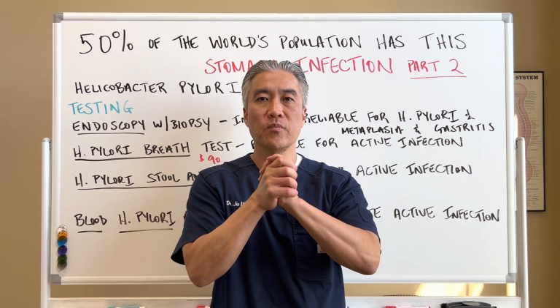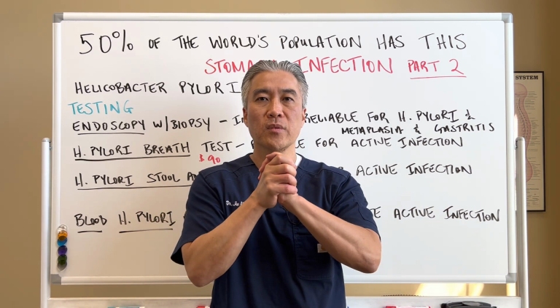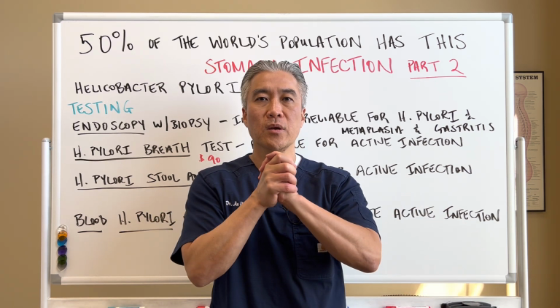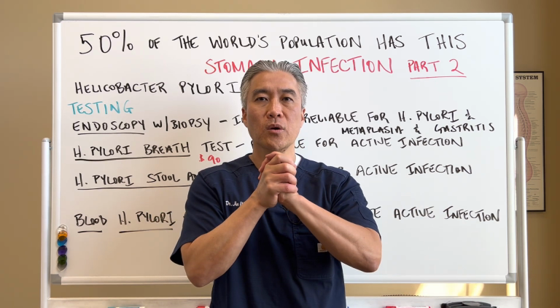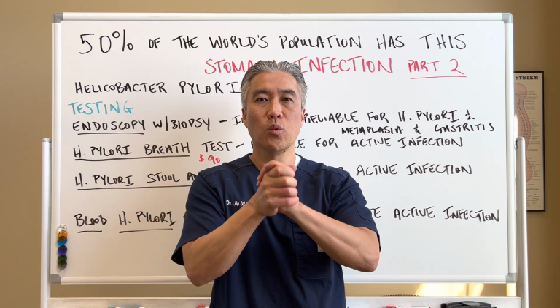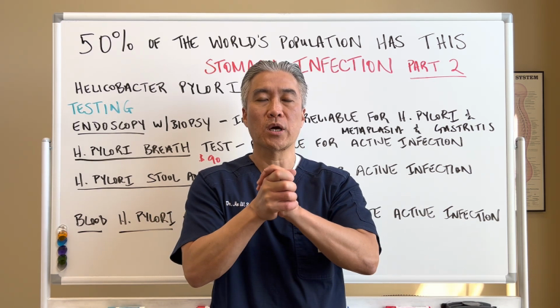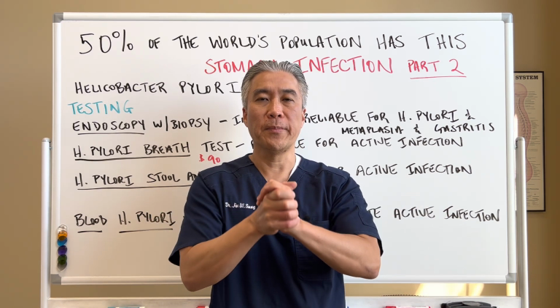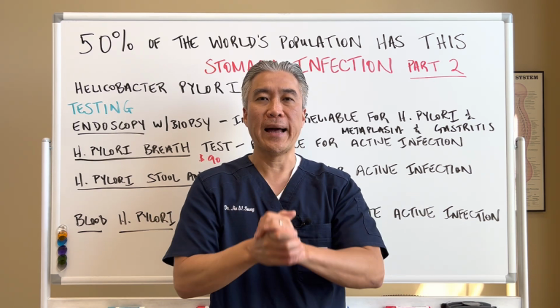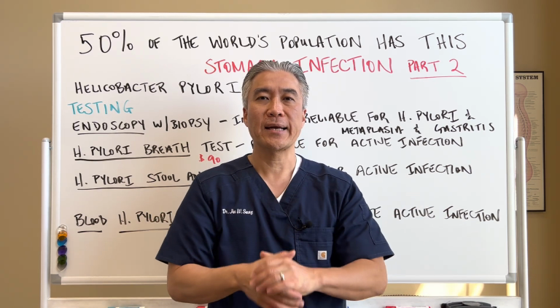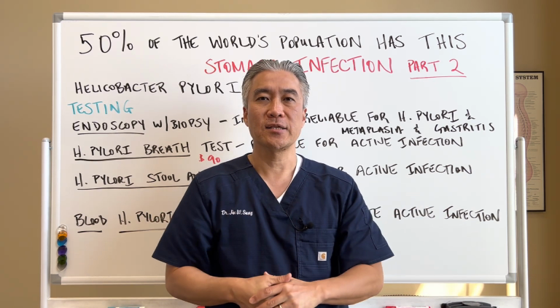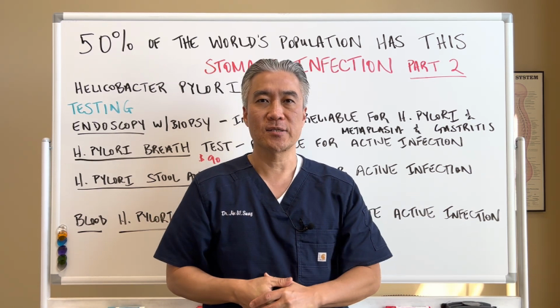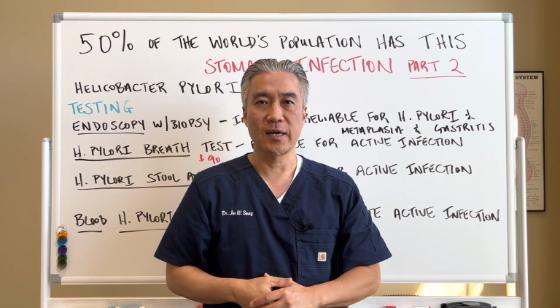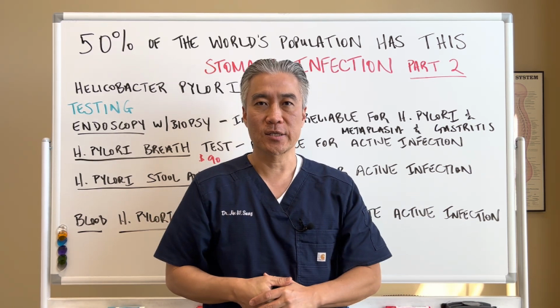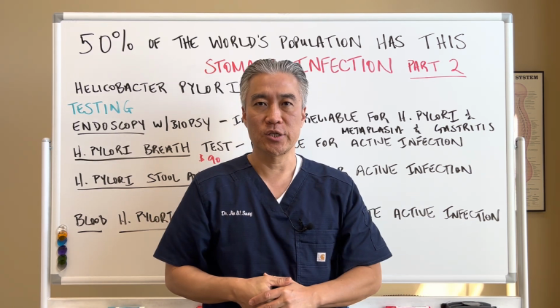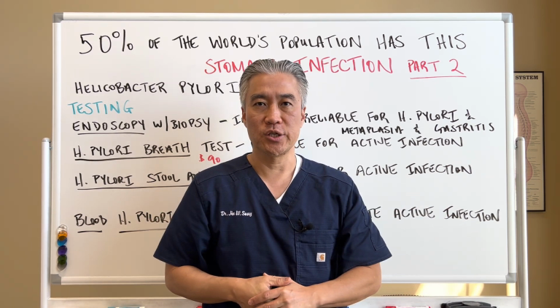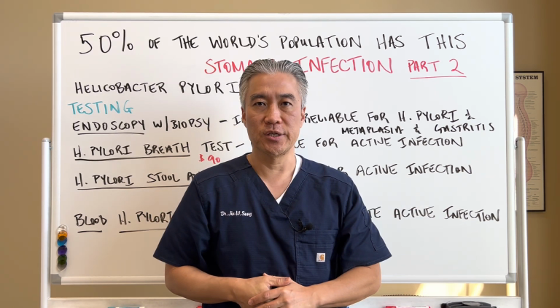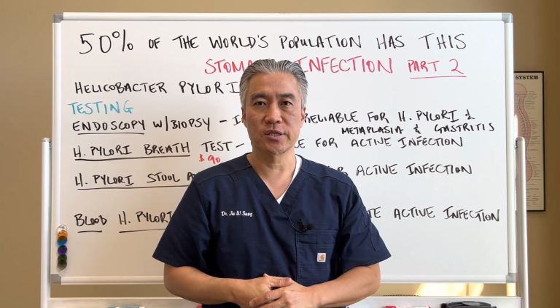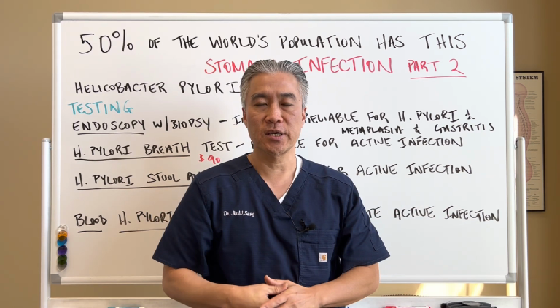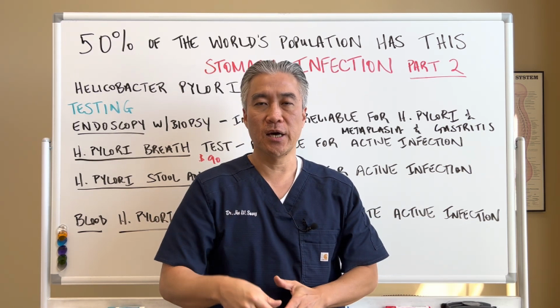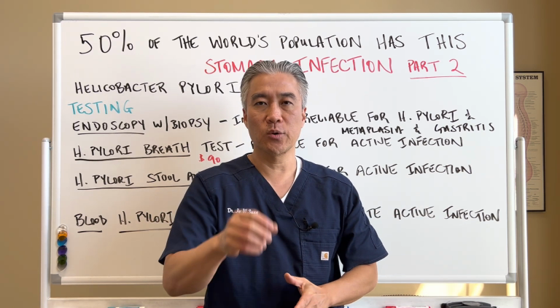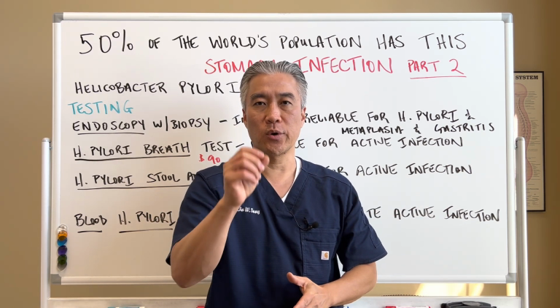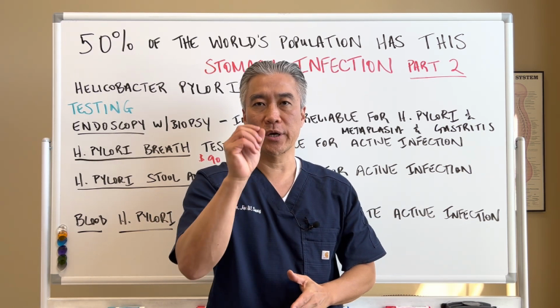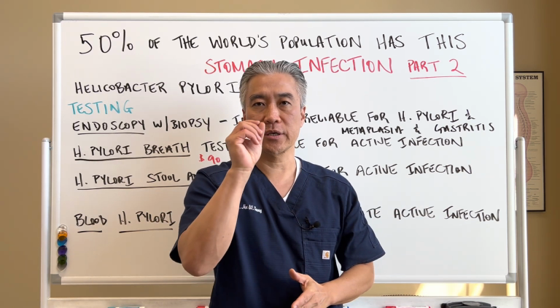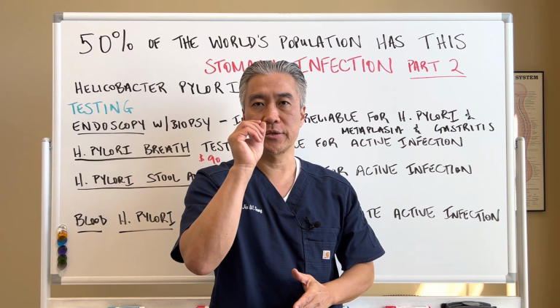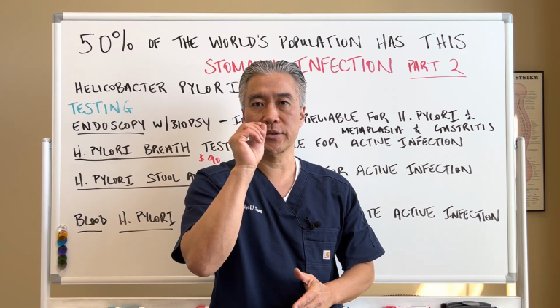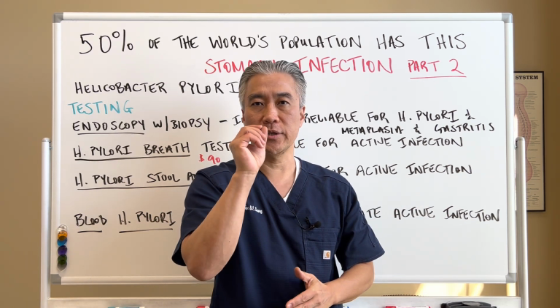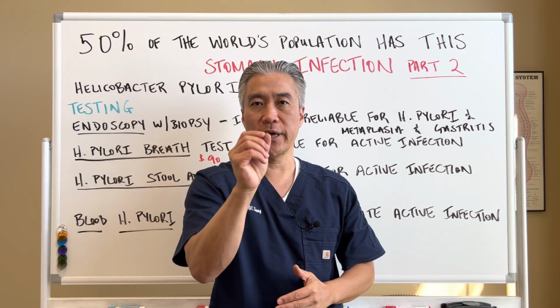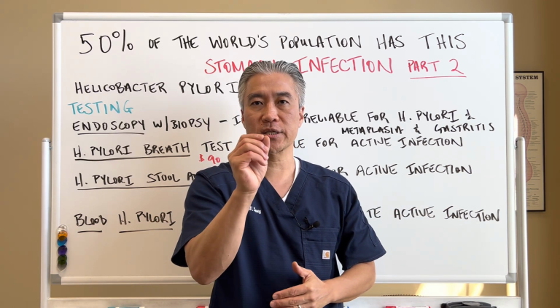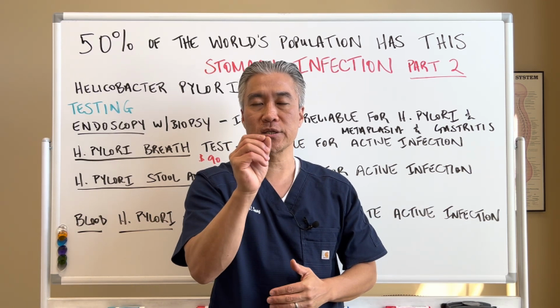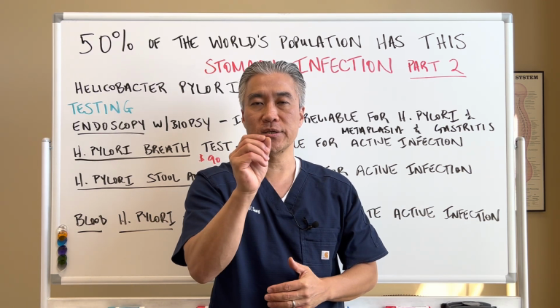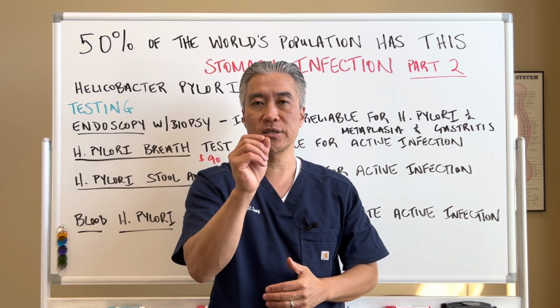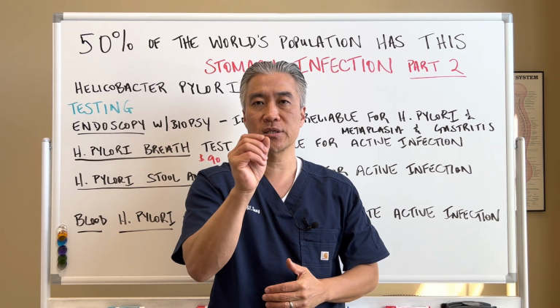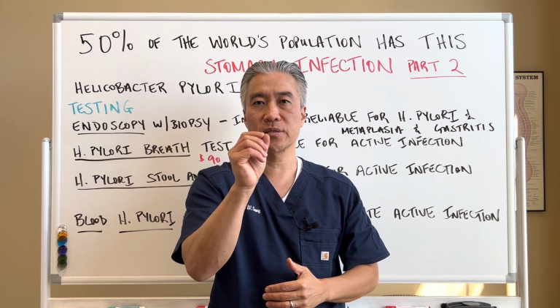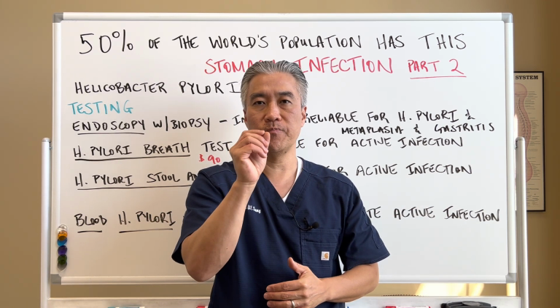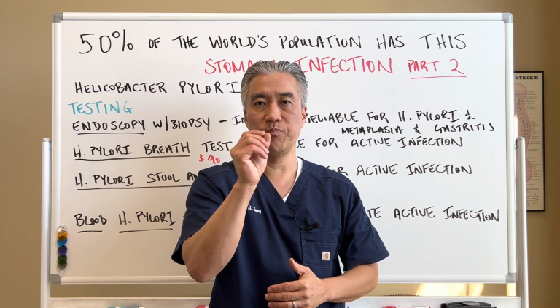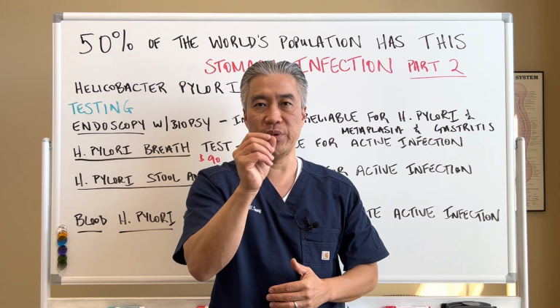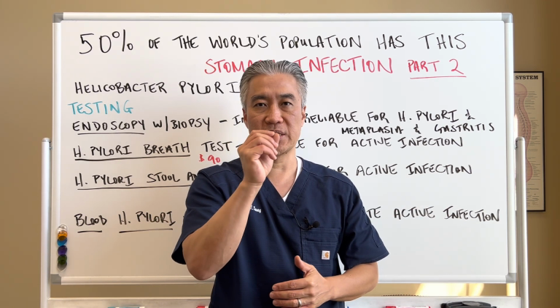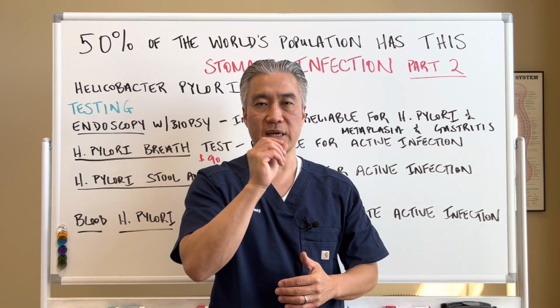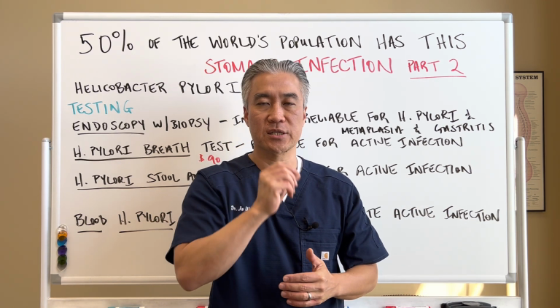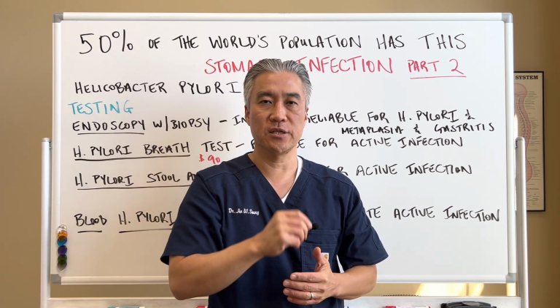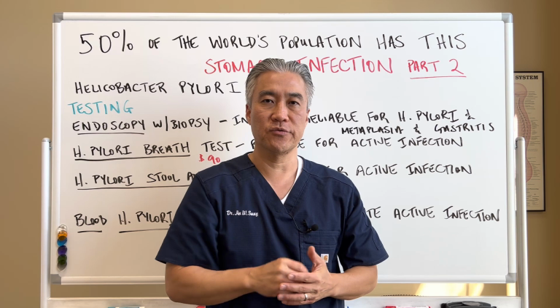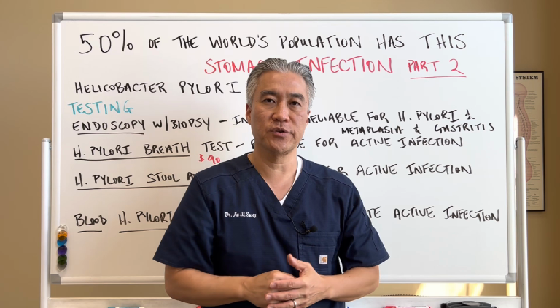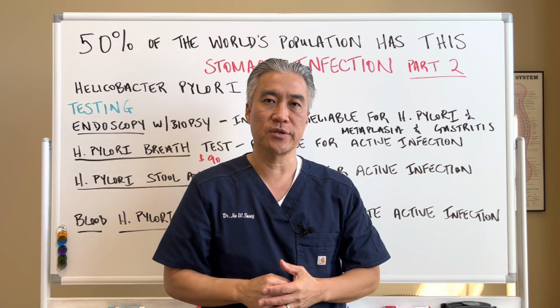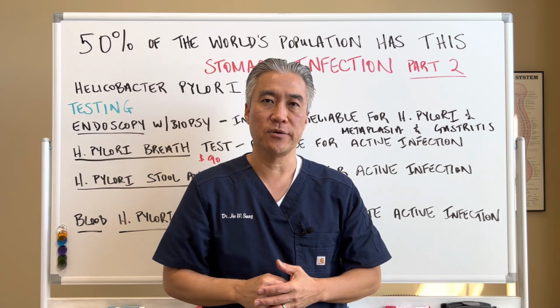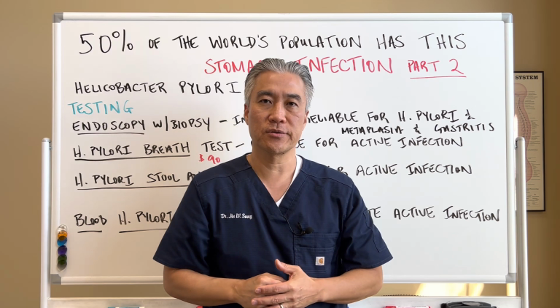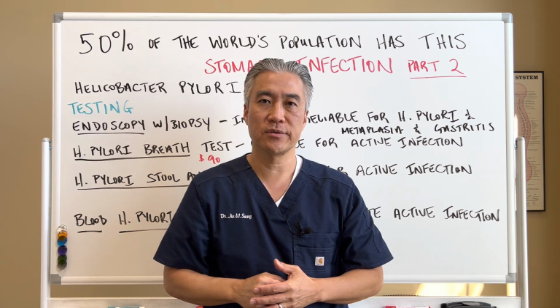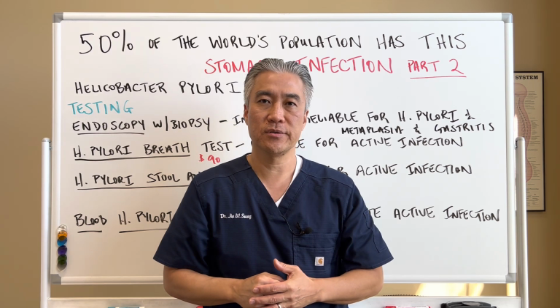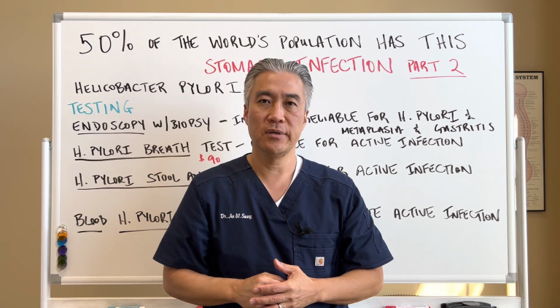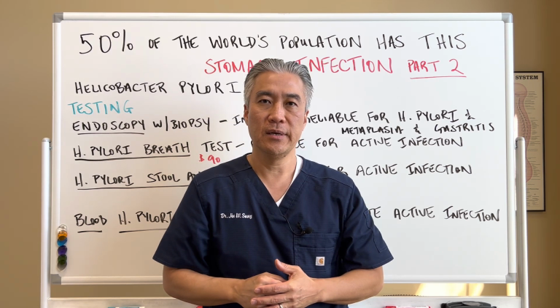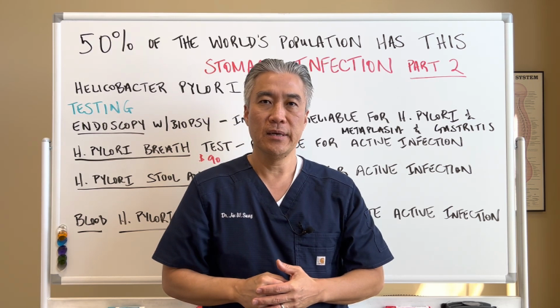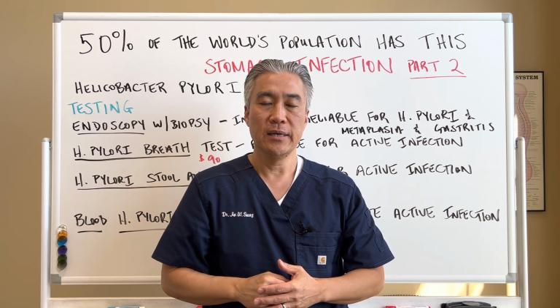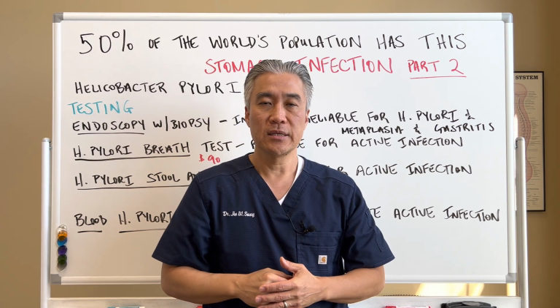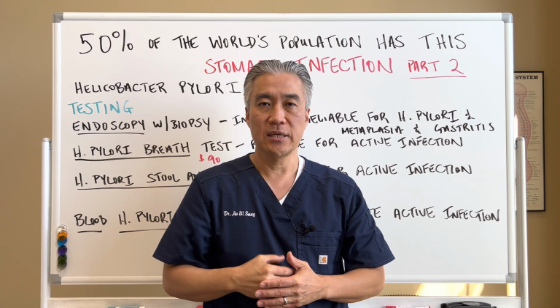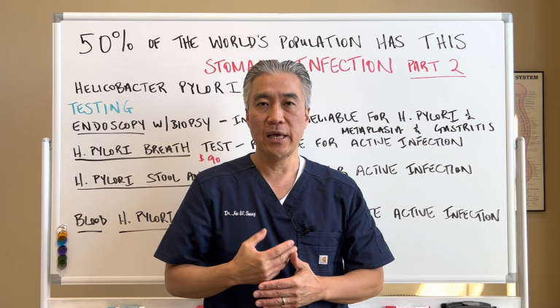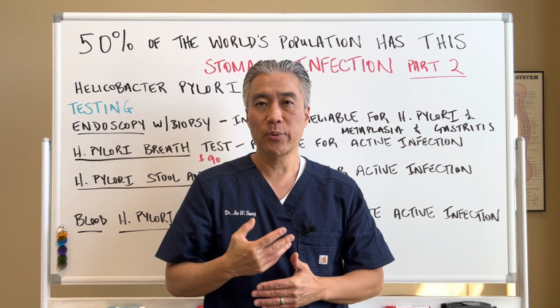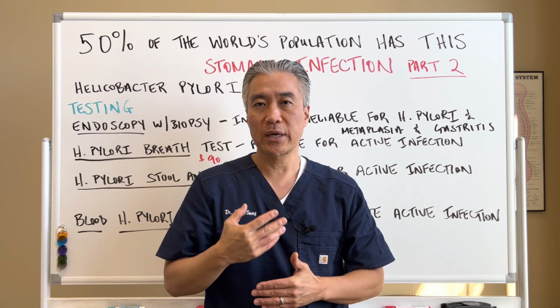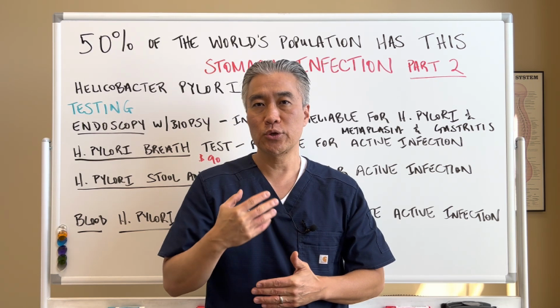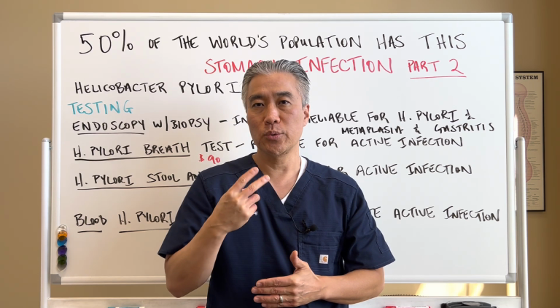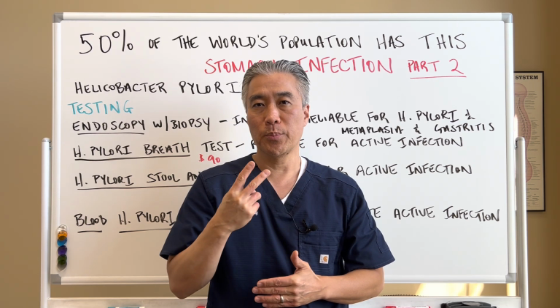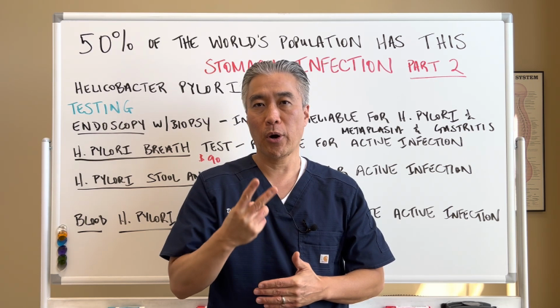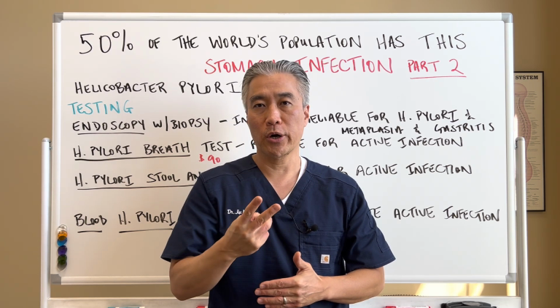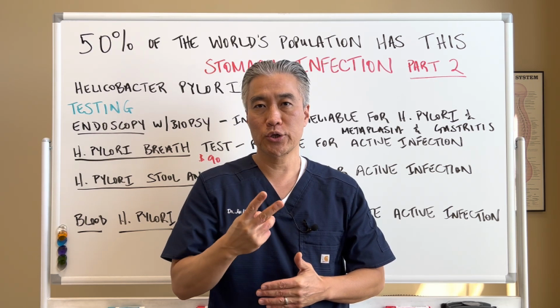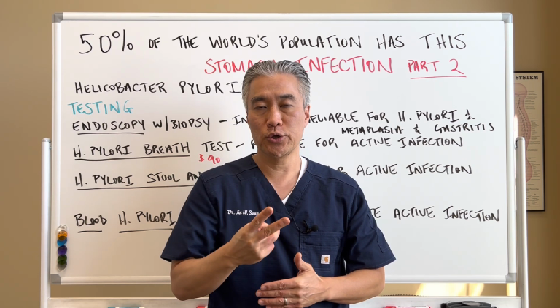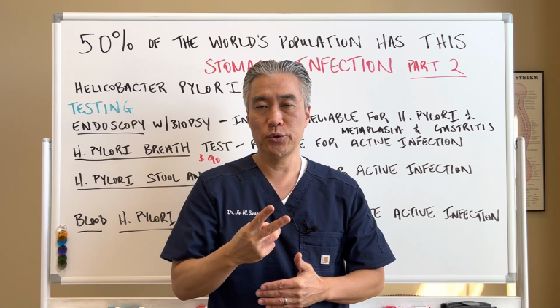Welcome back. This is Dr. Jin Sung, where clinical excellence meets excellent results. Today we're going to do part two.